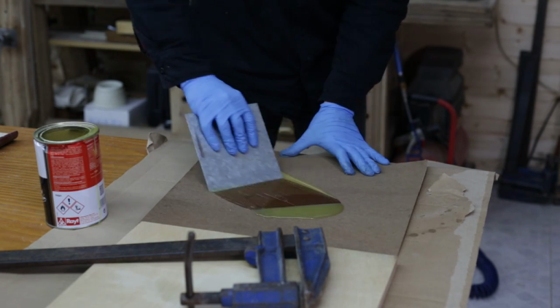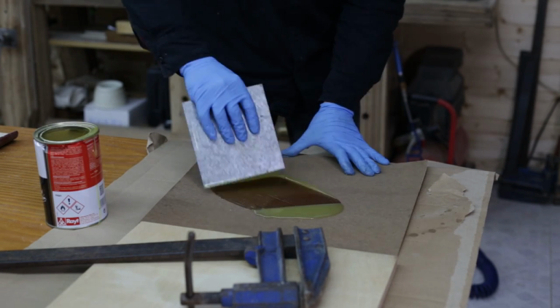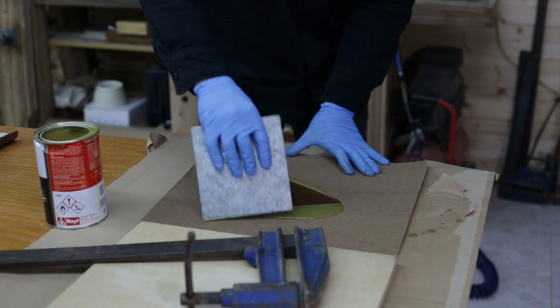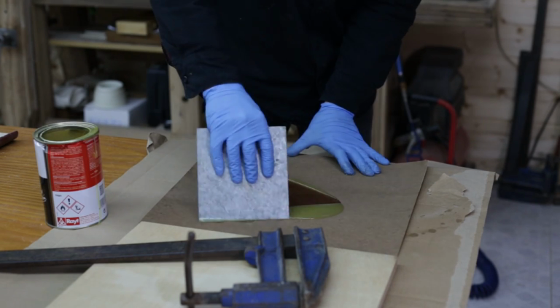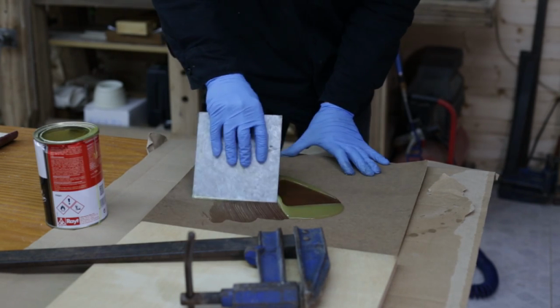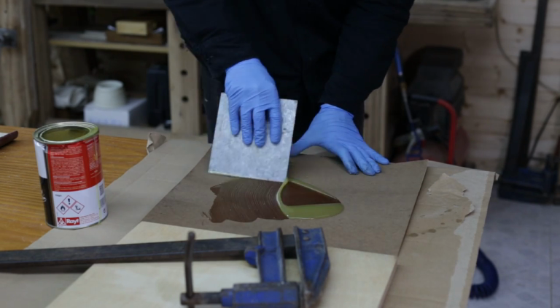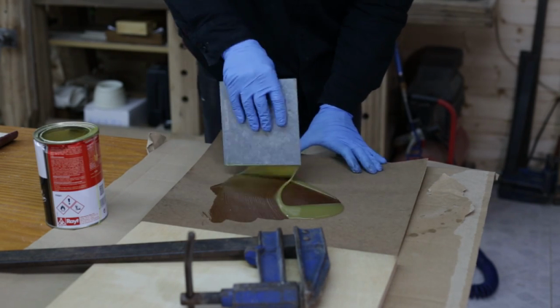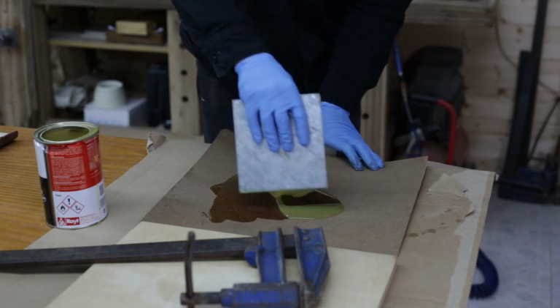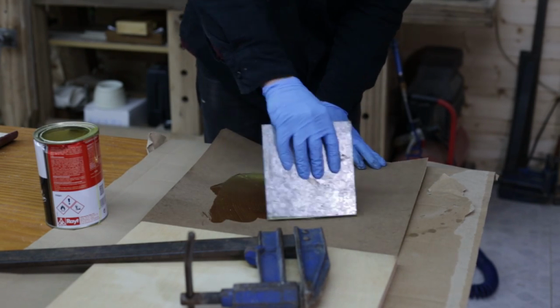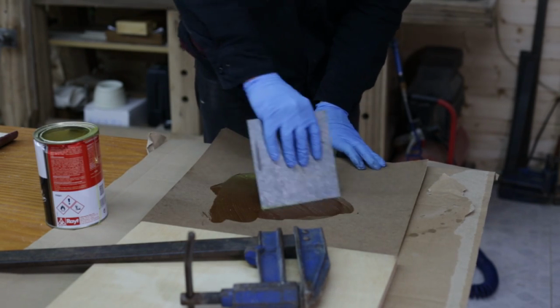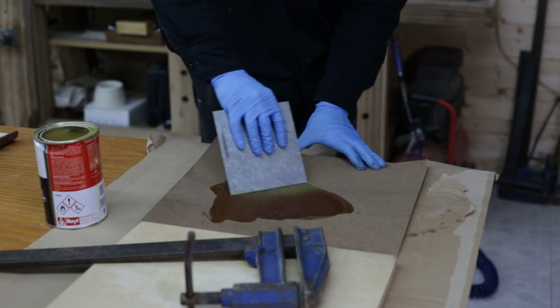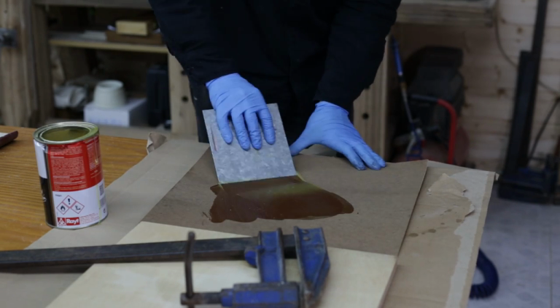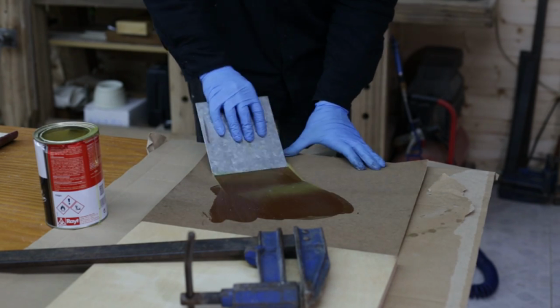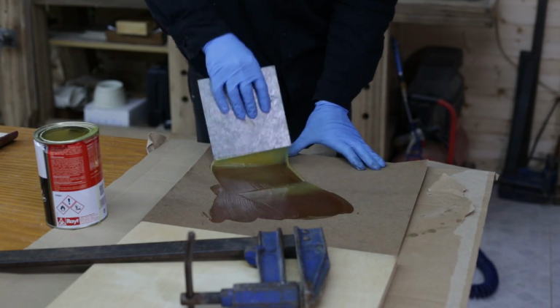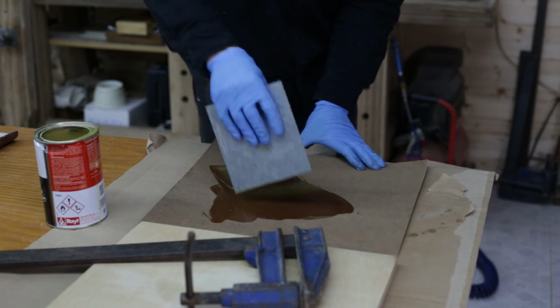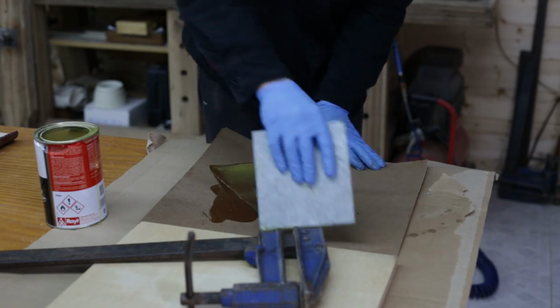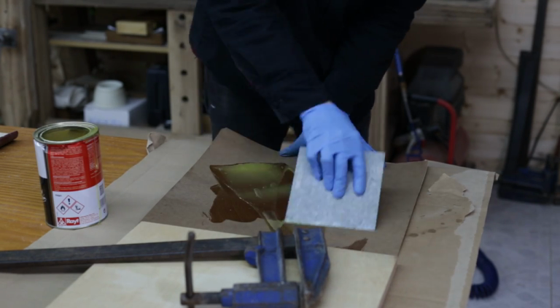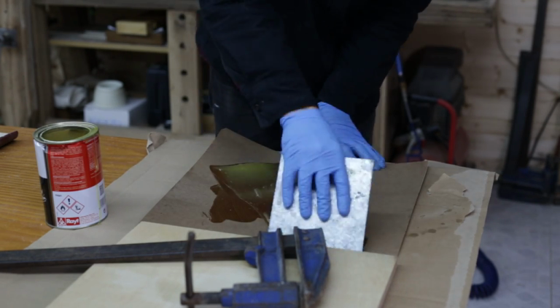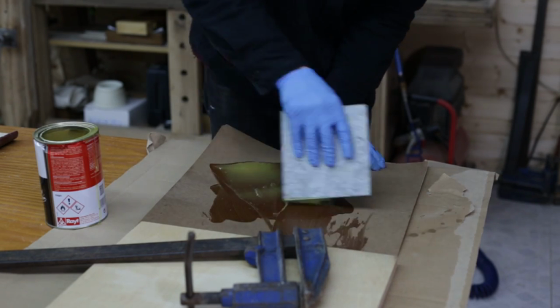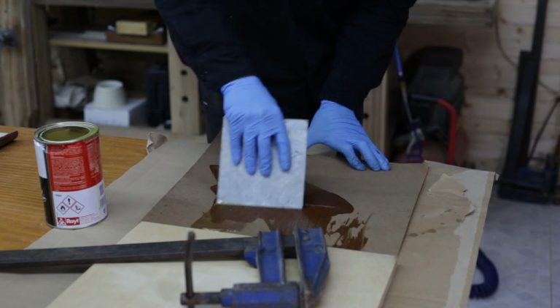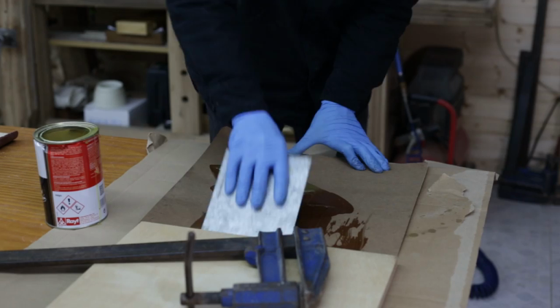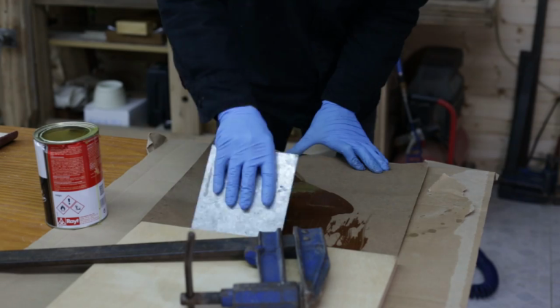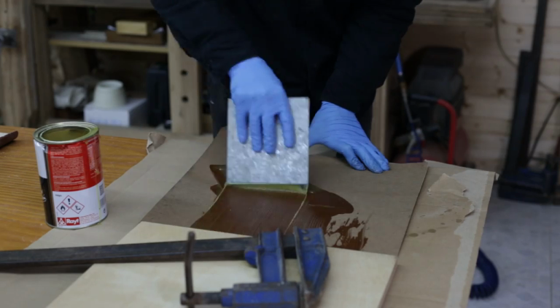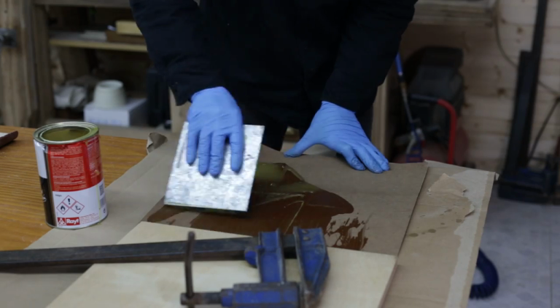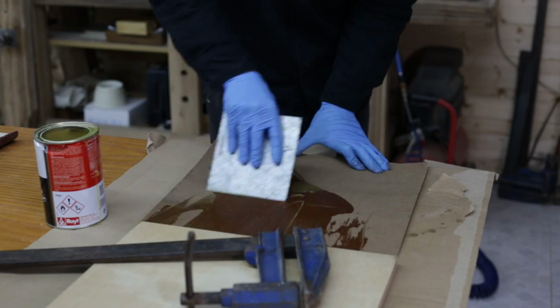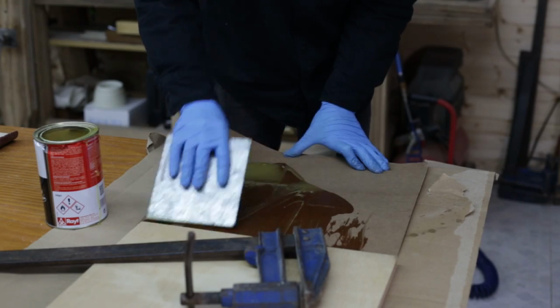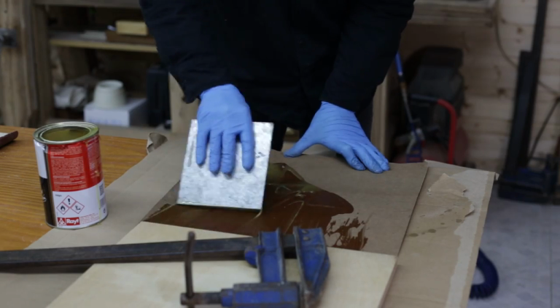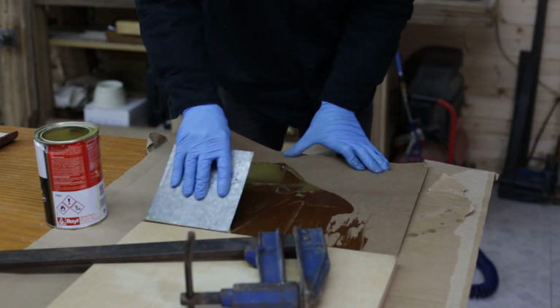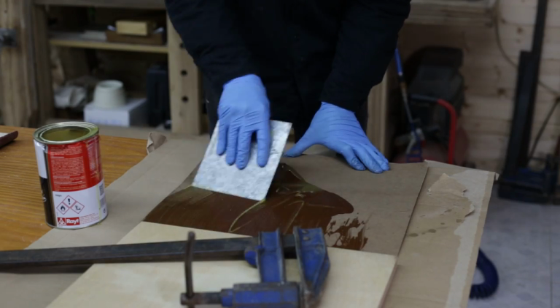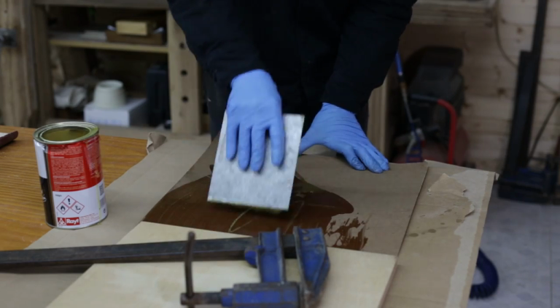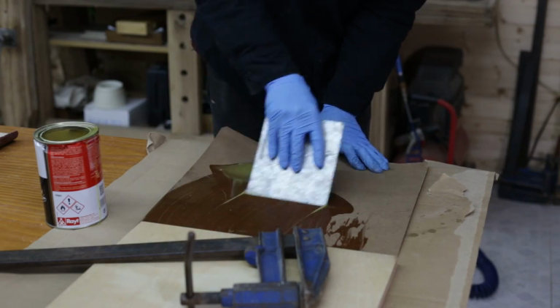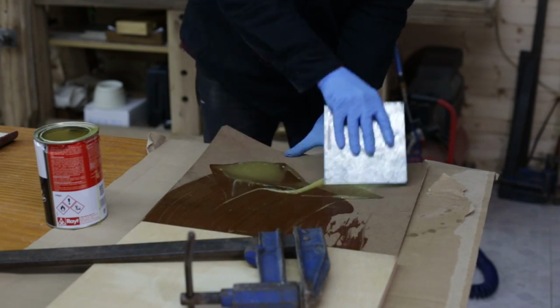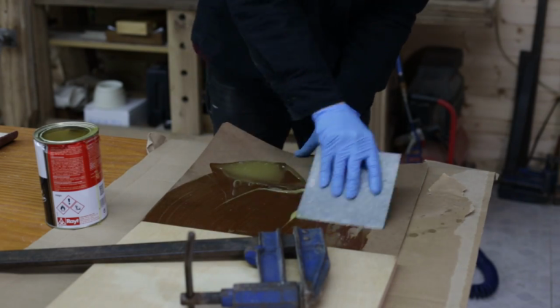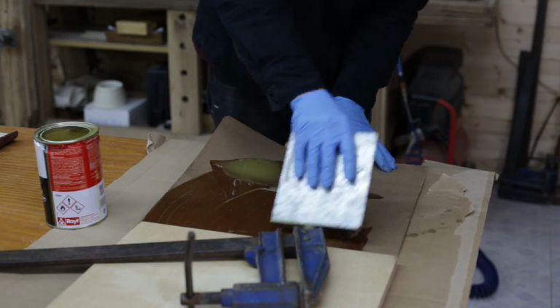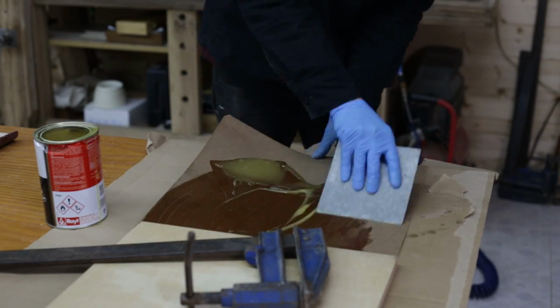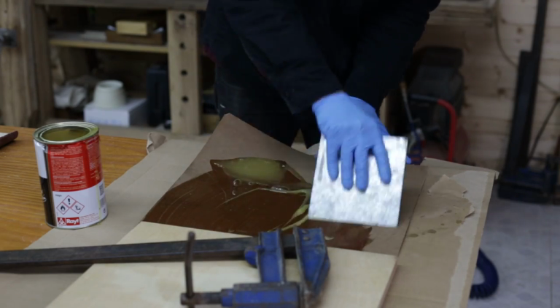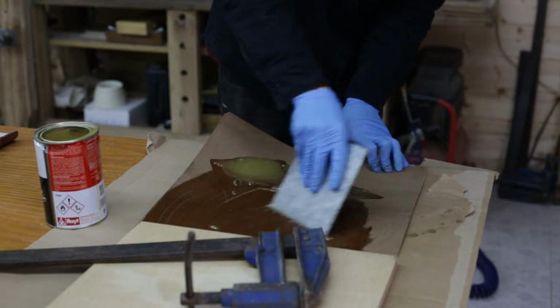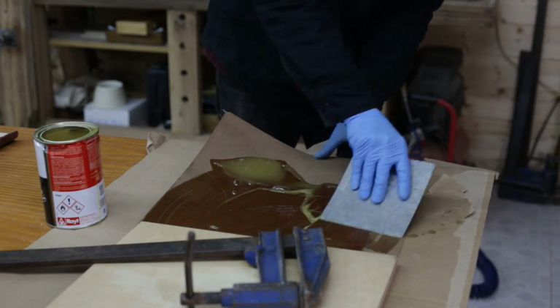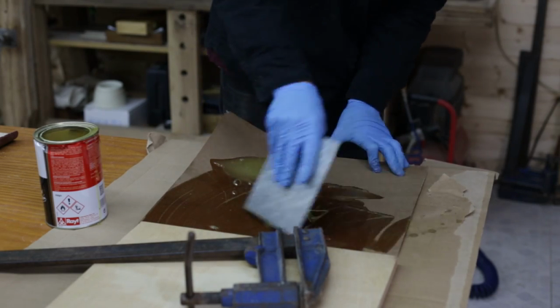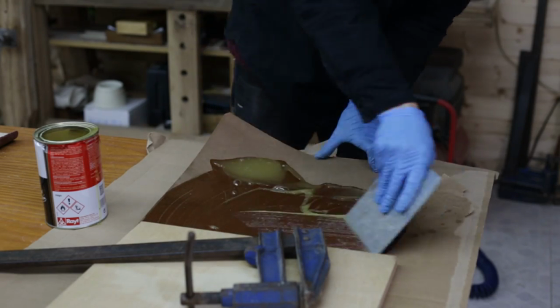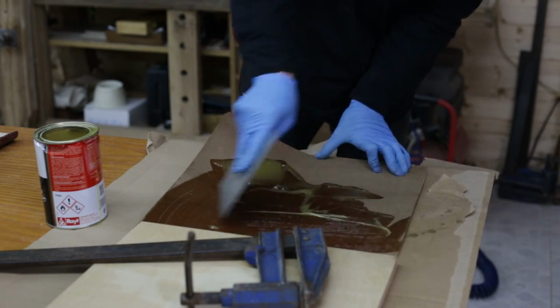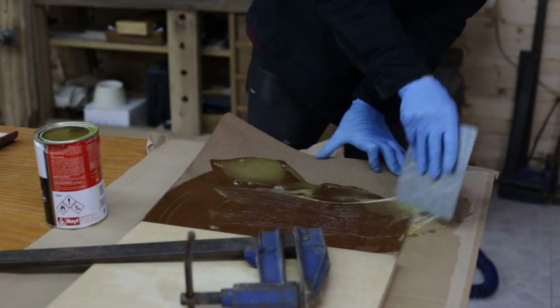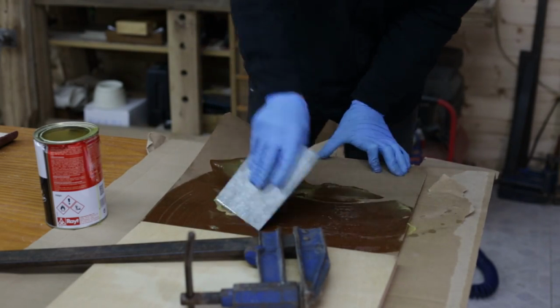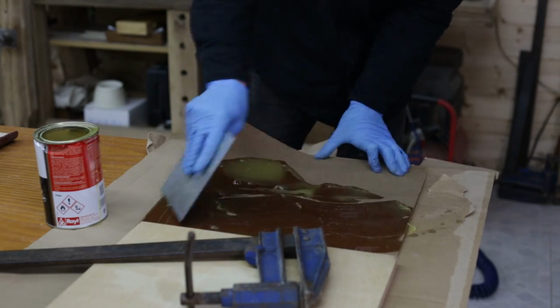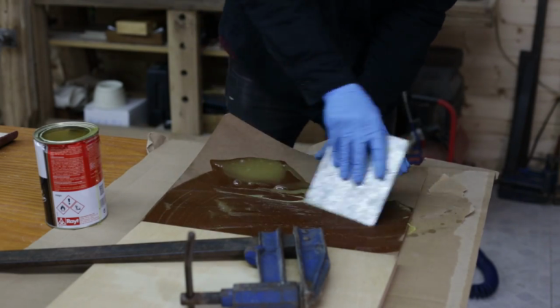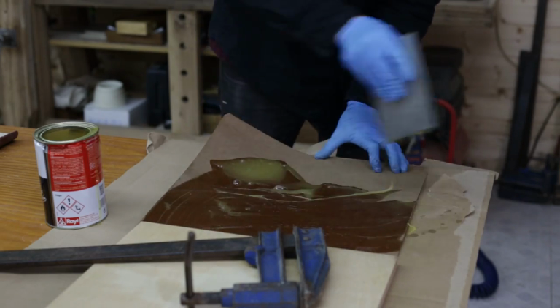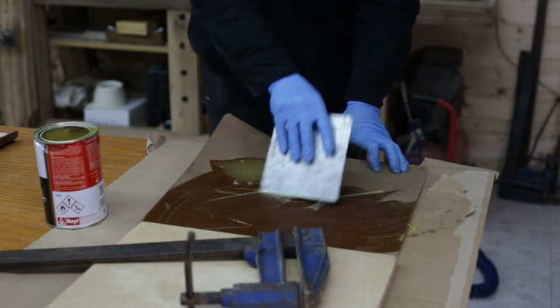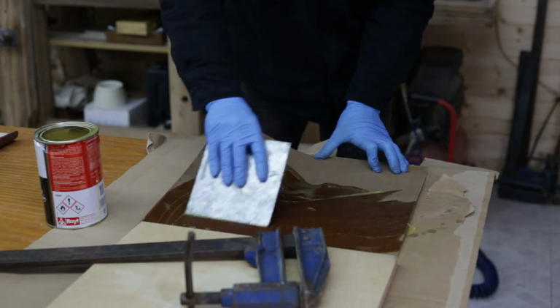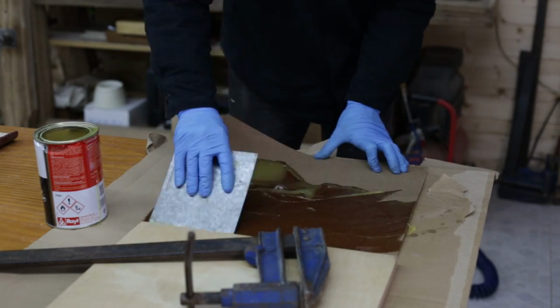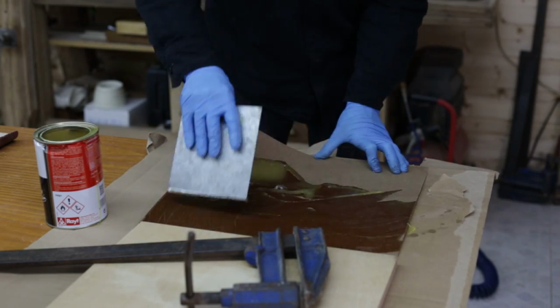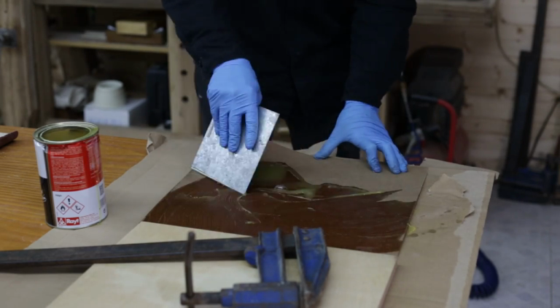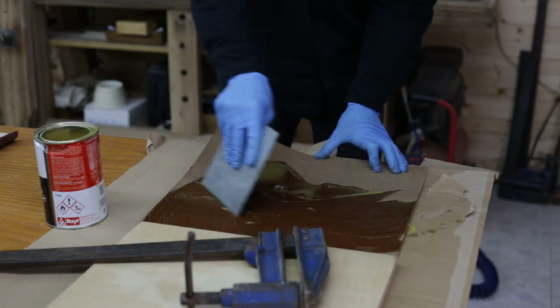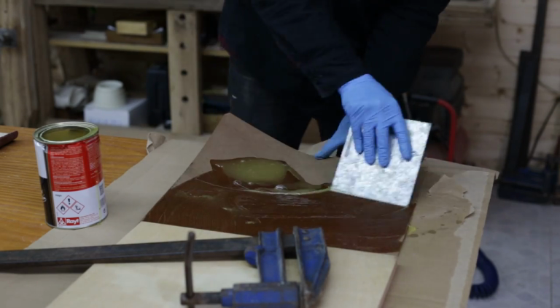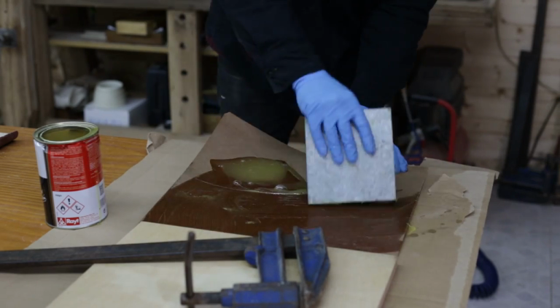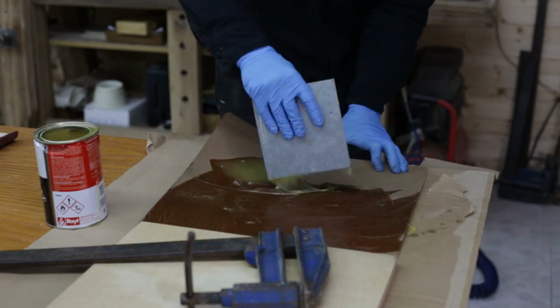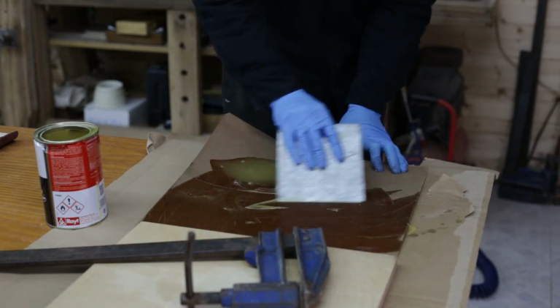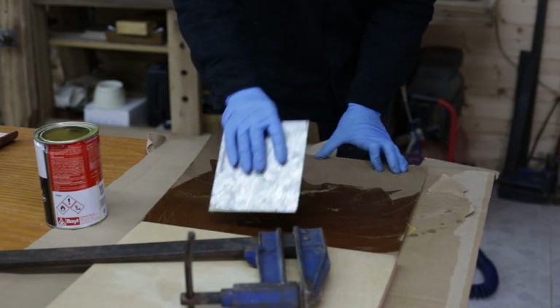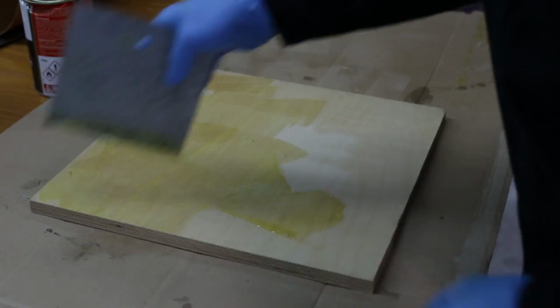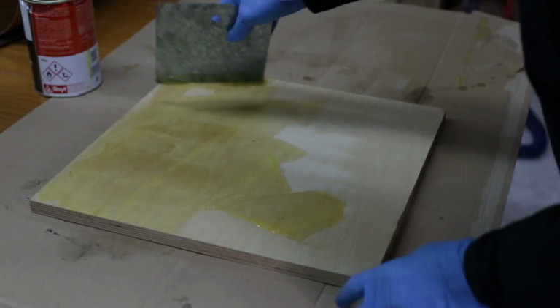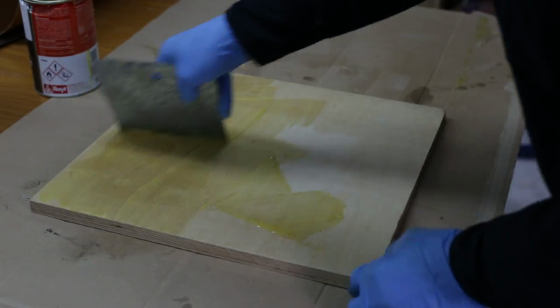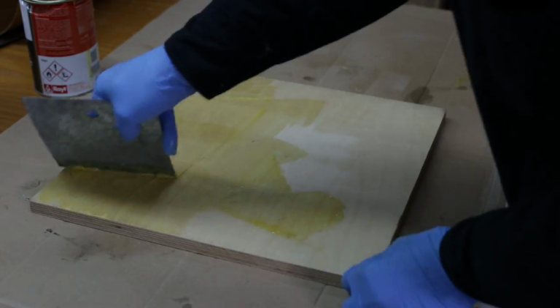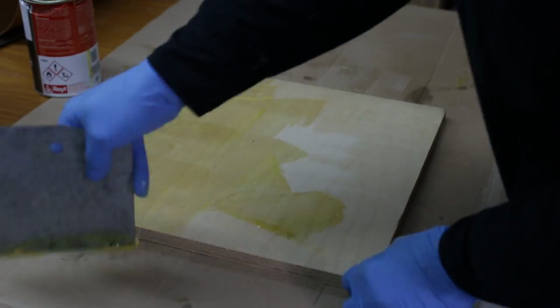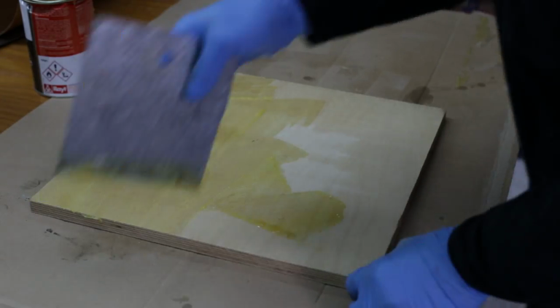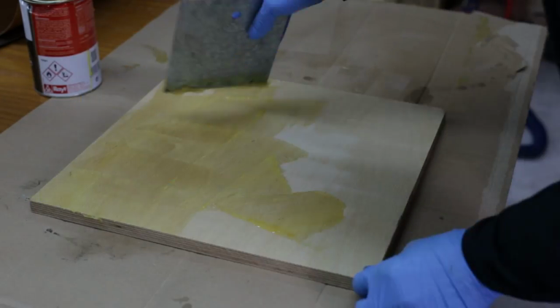I will use contact glue for this purpose. After applying it on both surfaces, I wait for about 5 minutes so that the glue won't stick to my fingers.